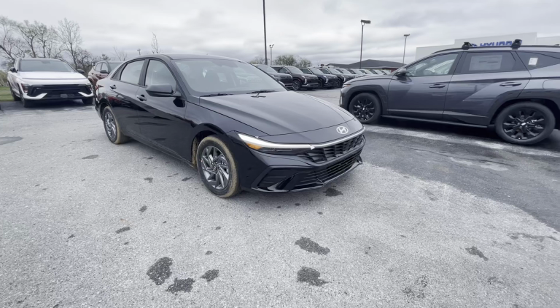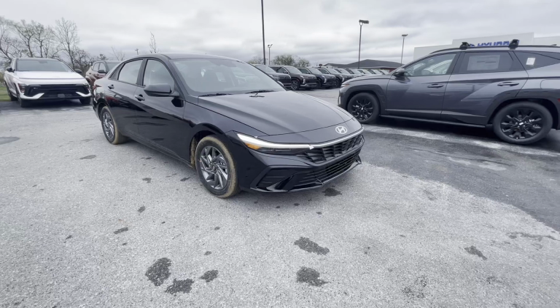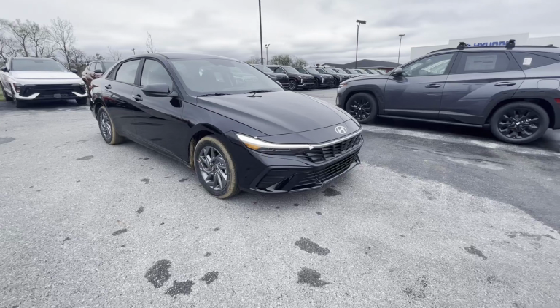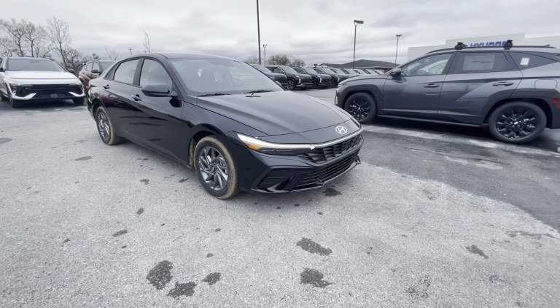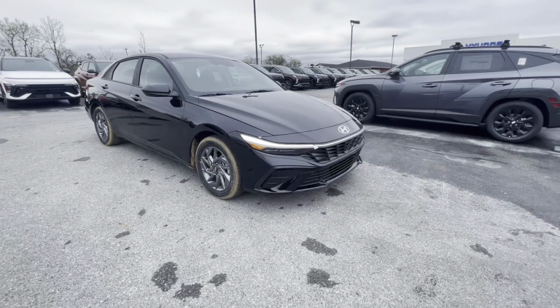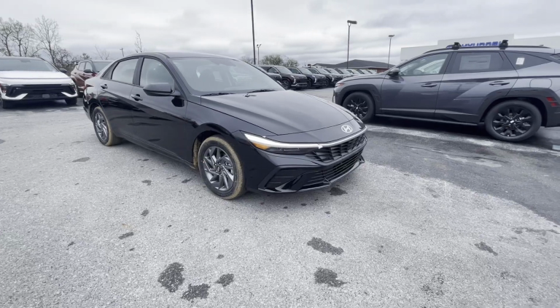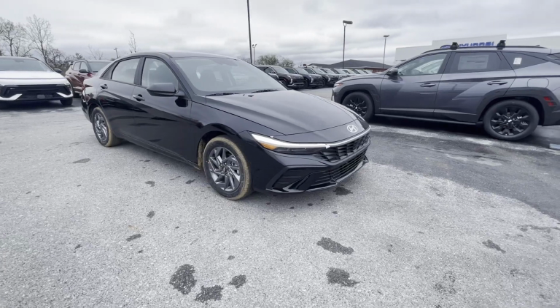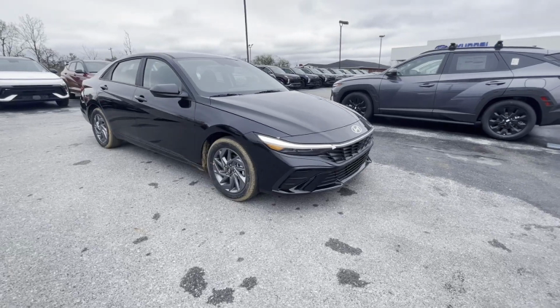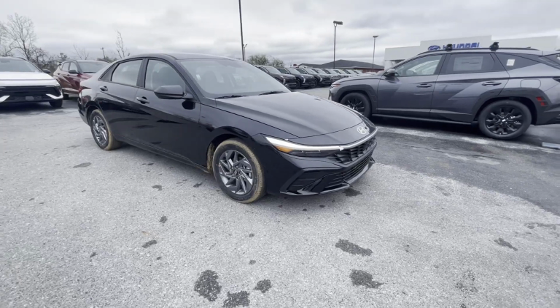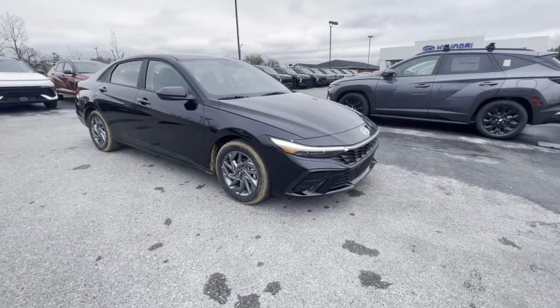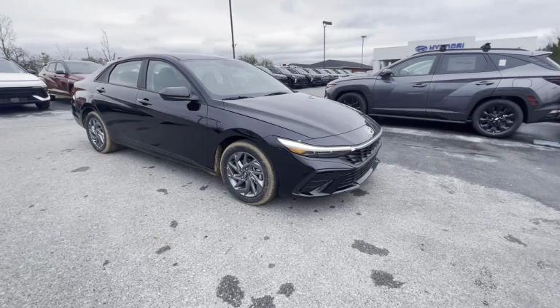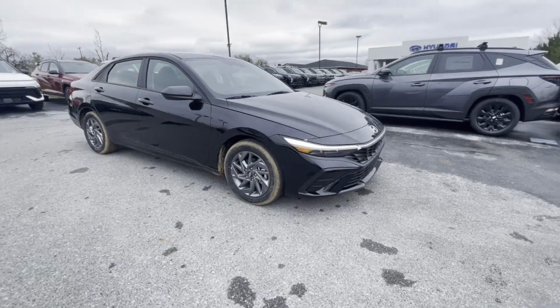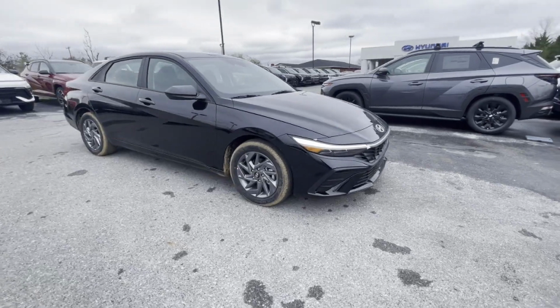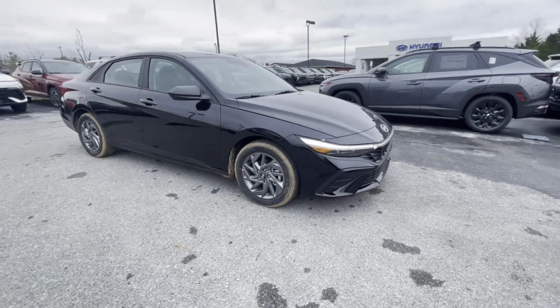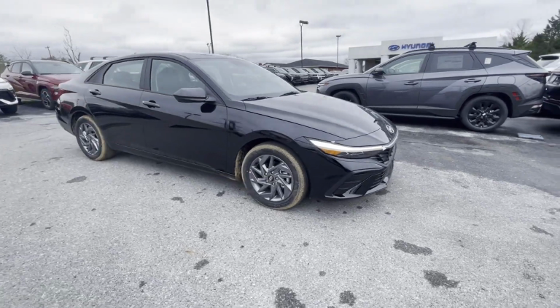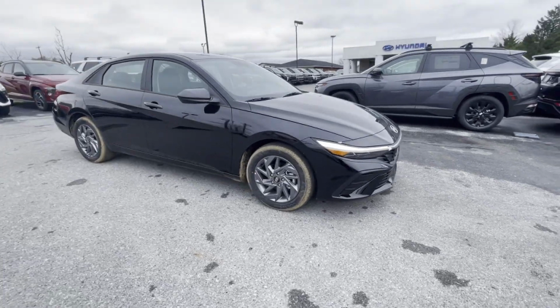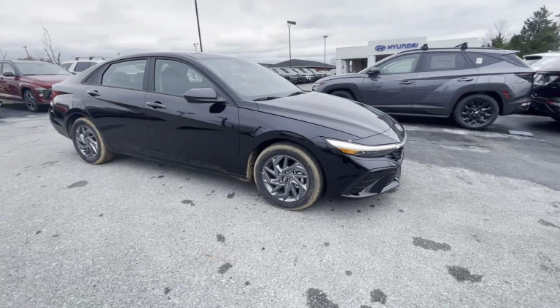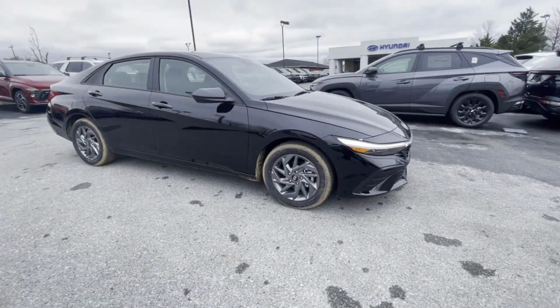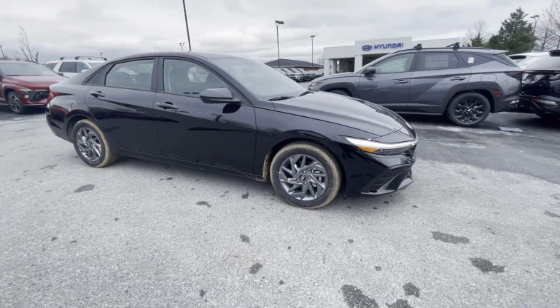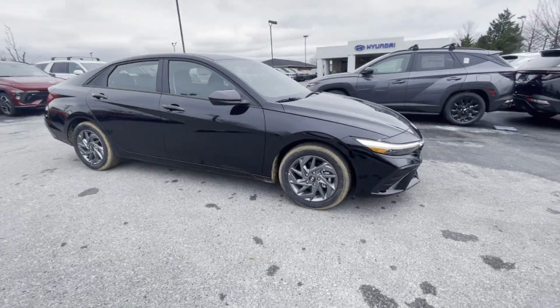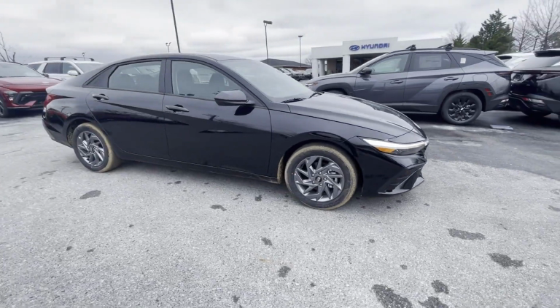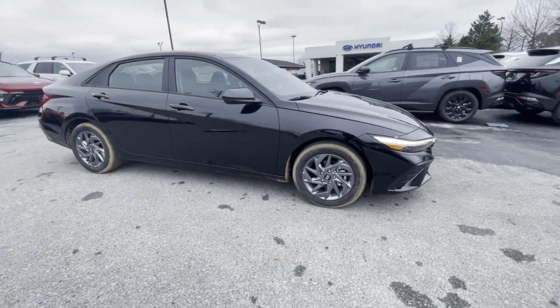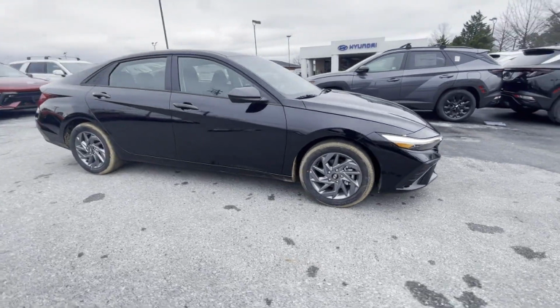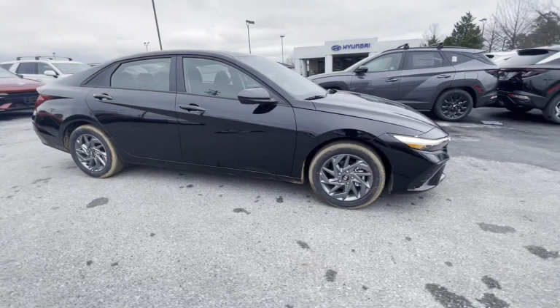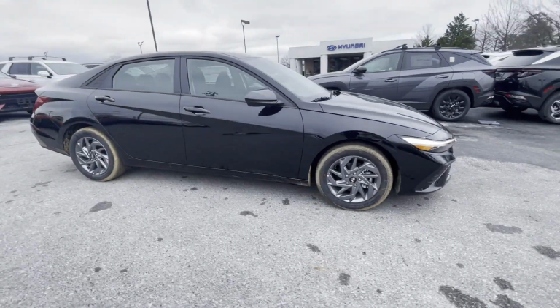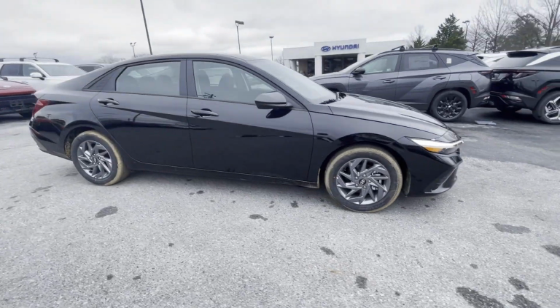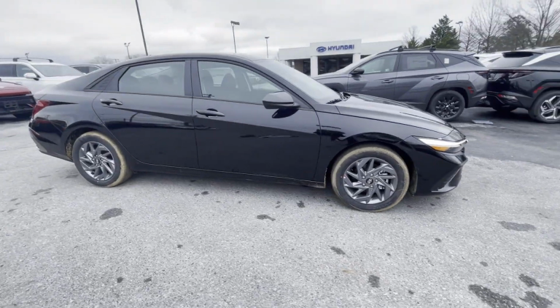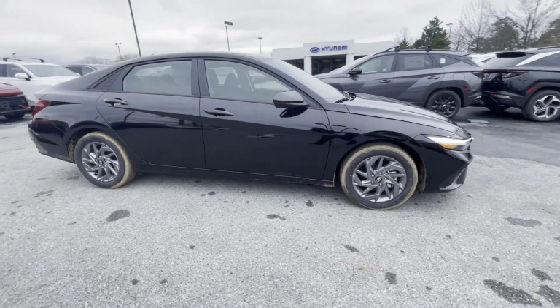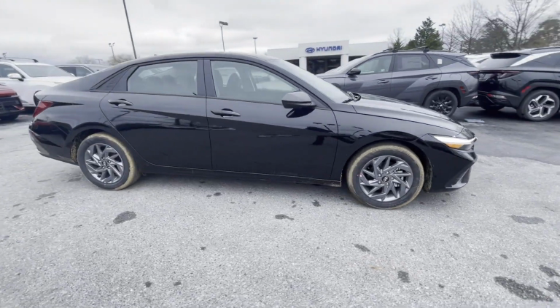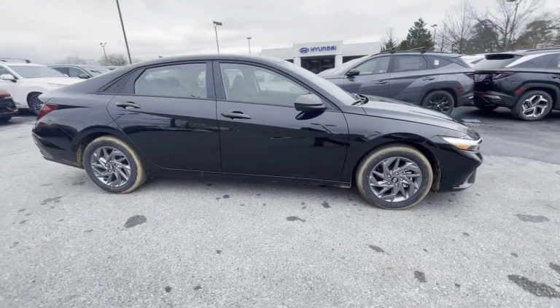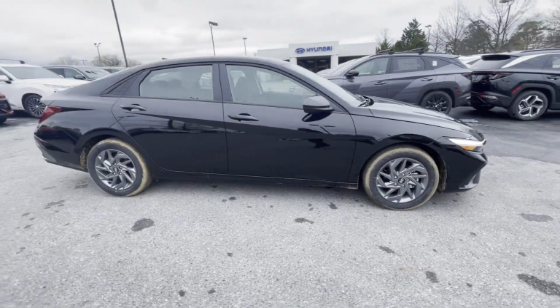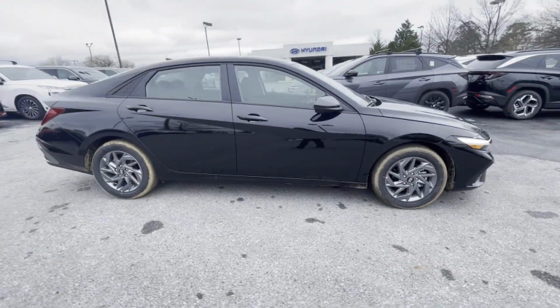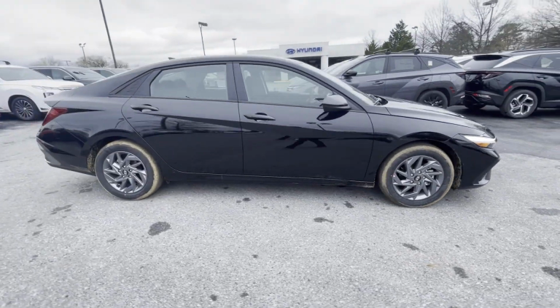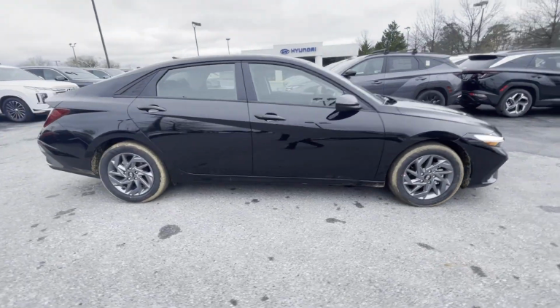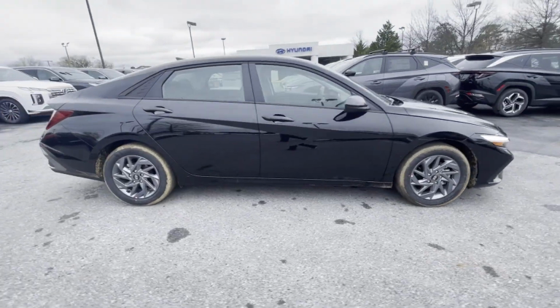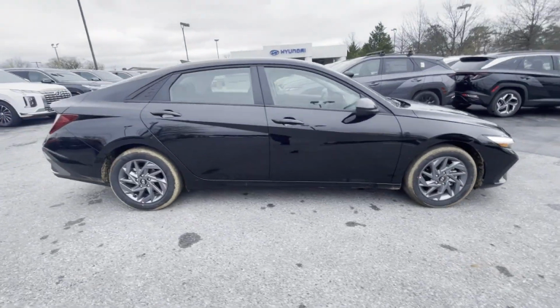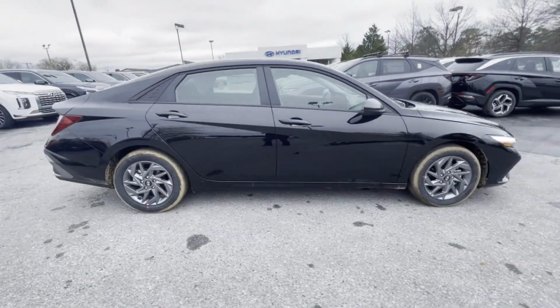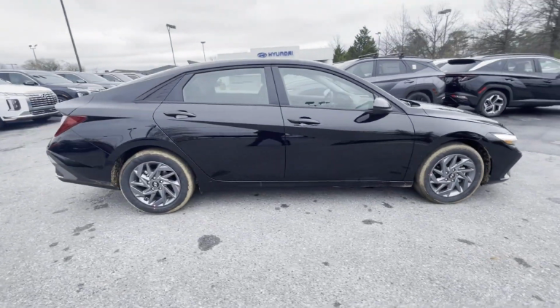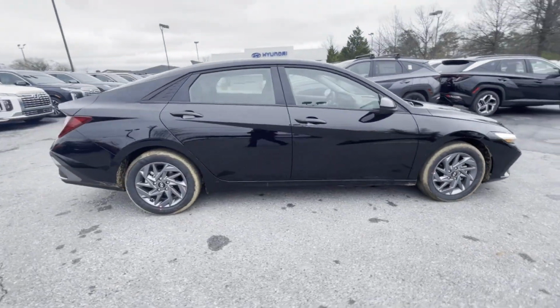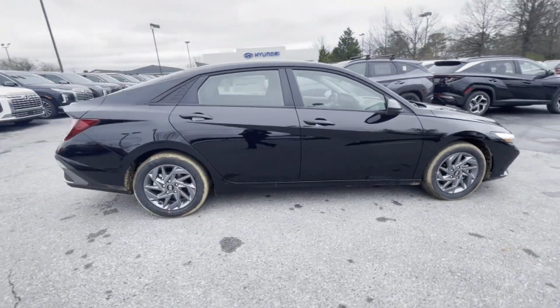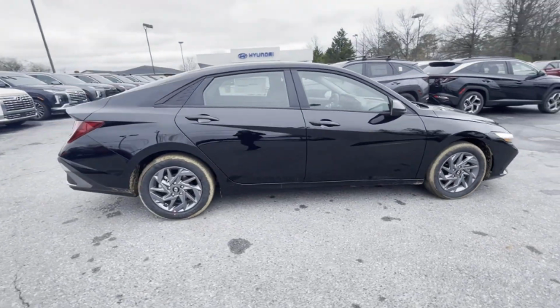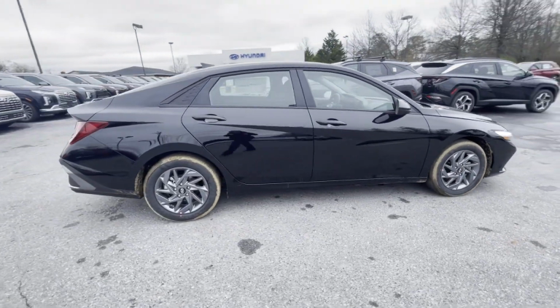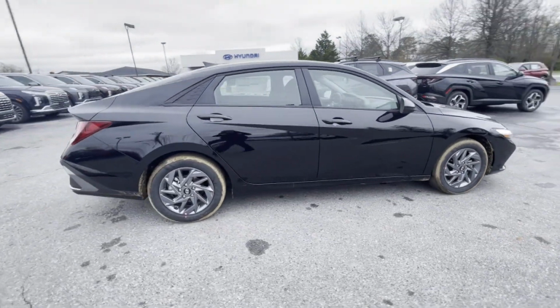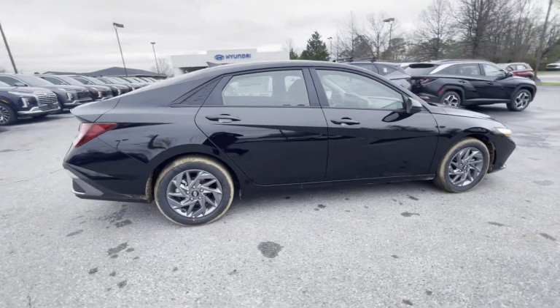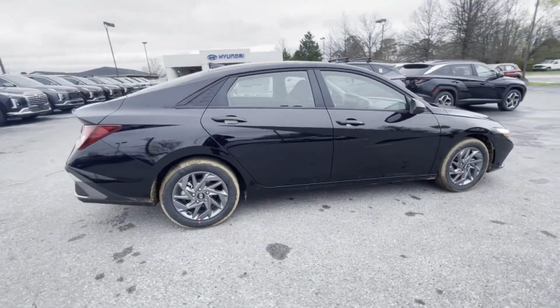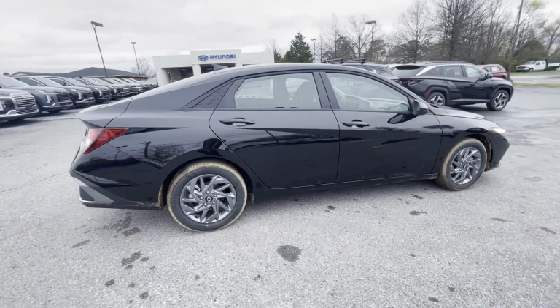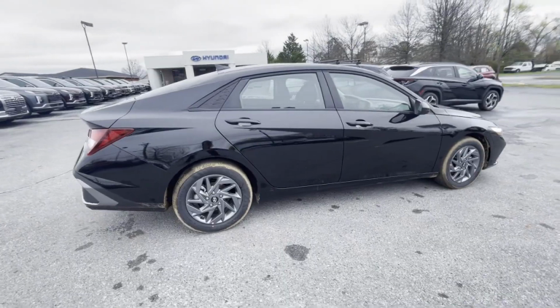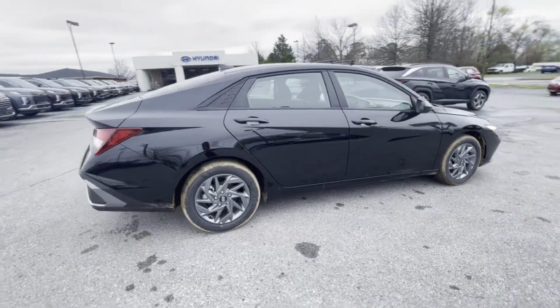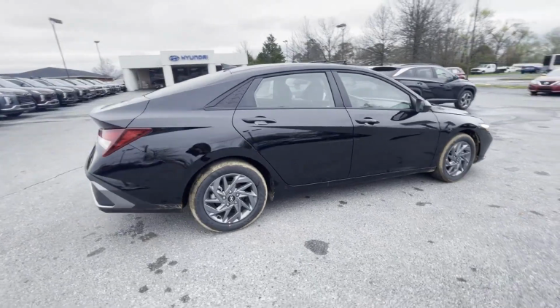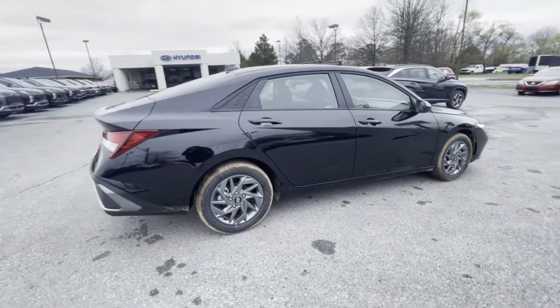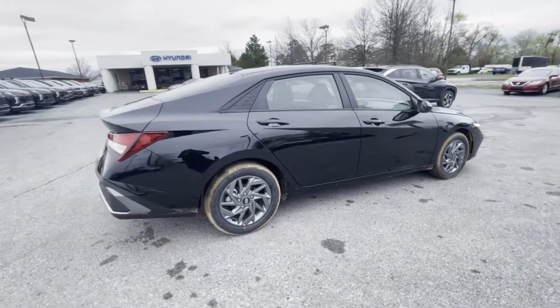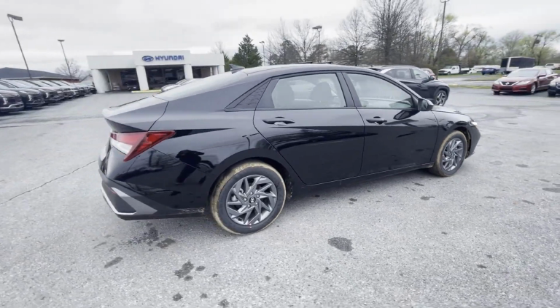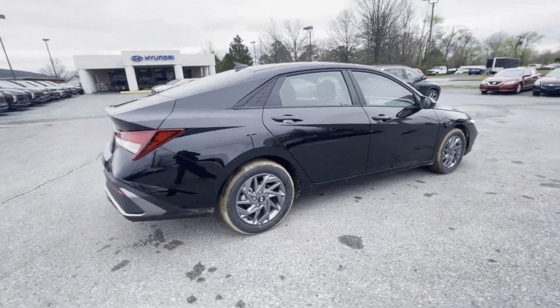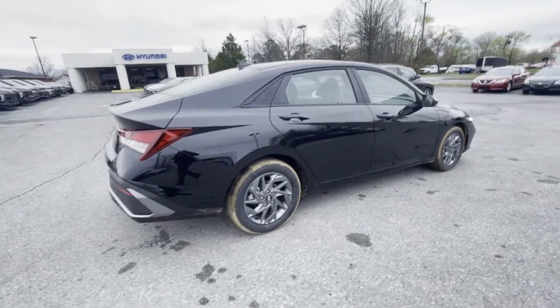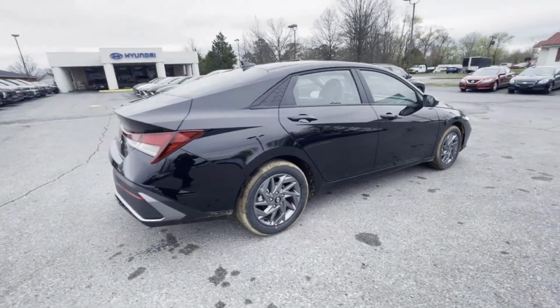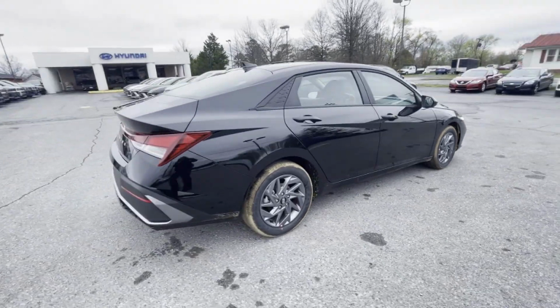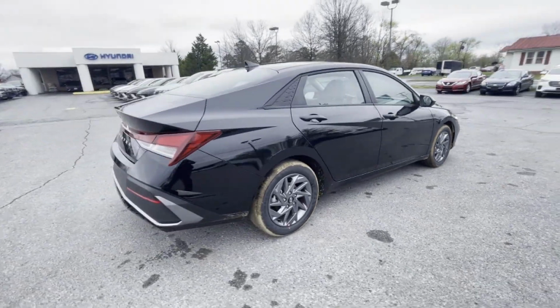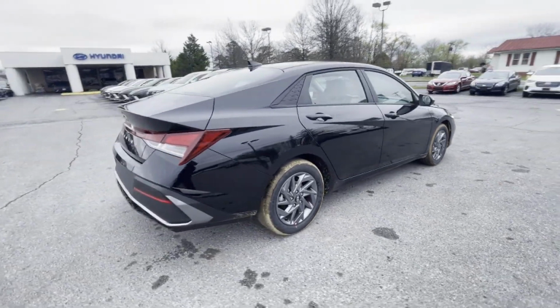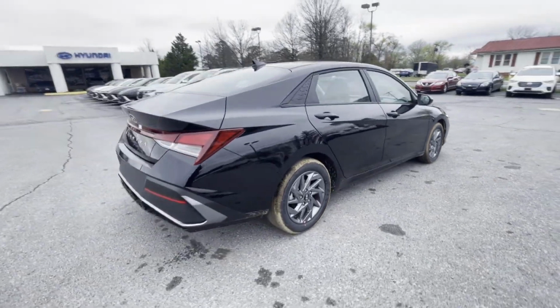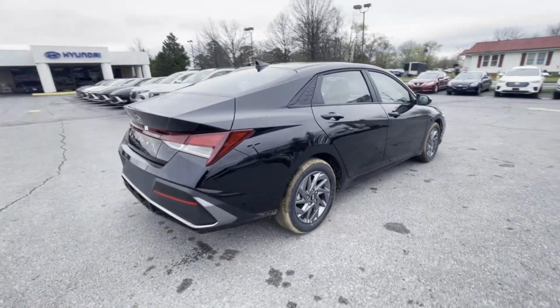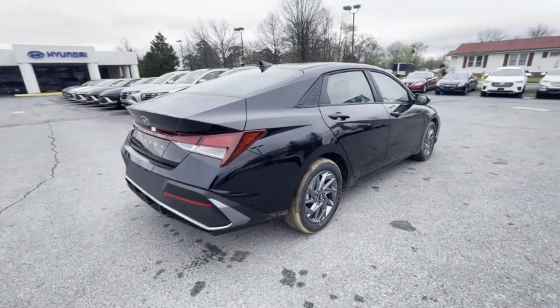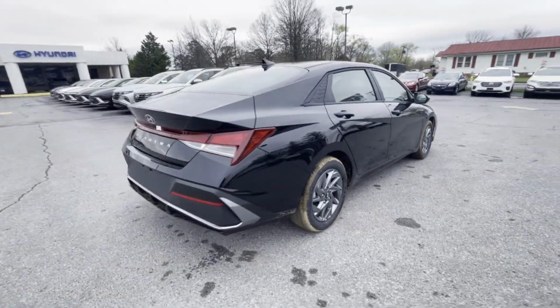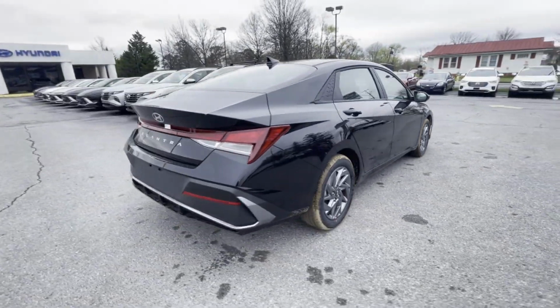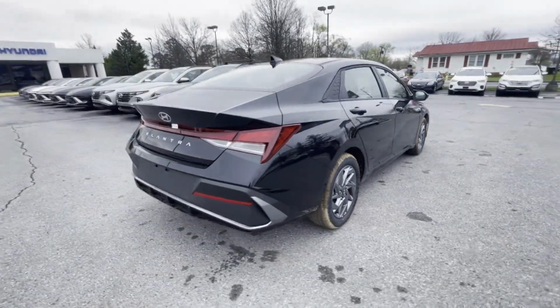2024 Hyundai Elantra. This sedan combines safety and comfort with style and performance.